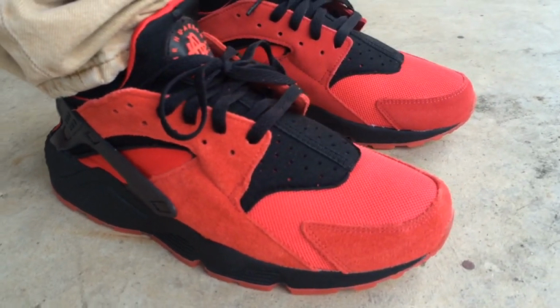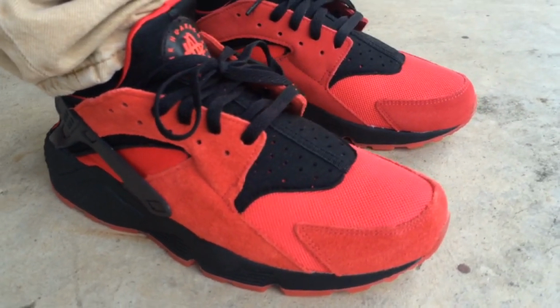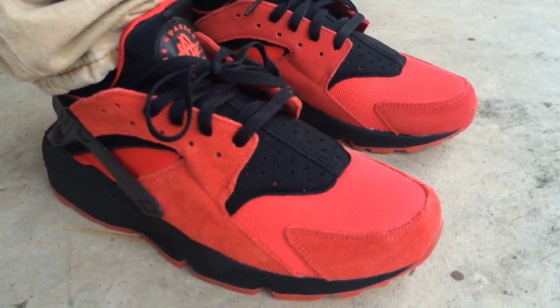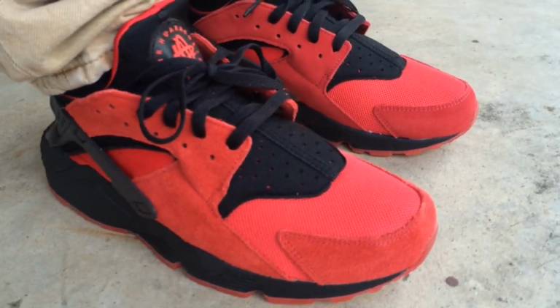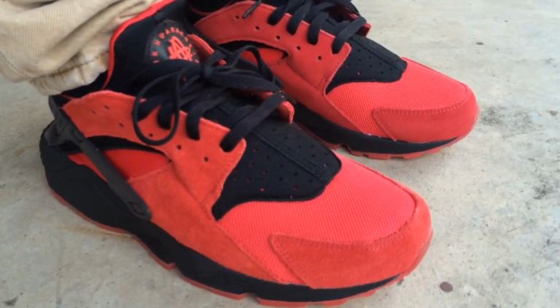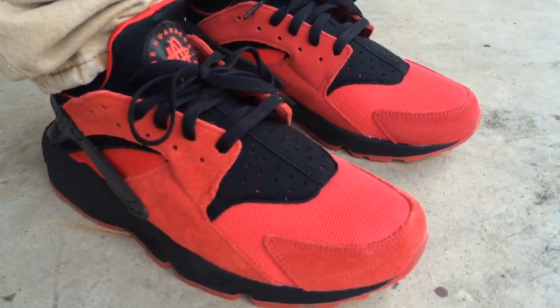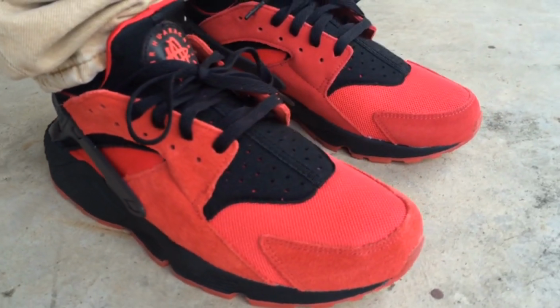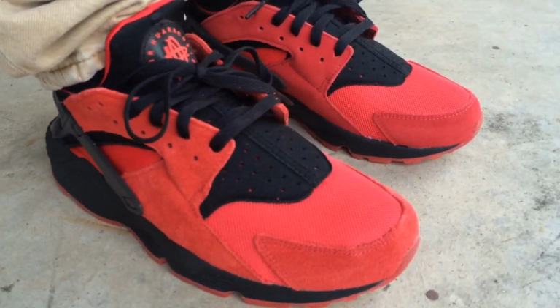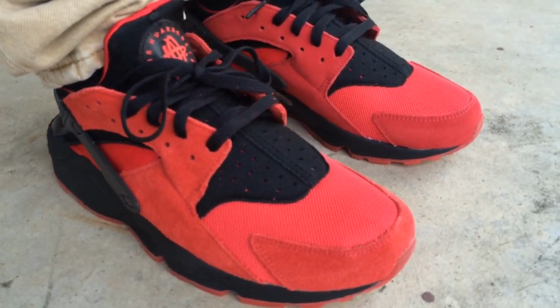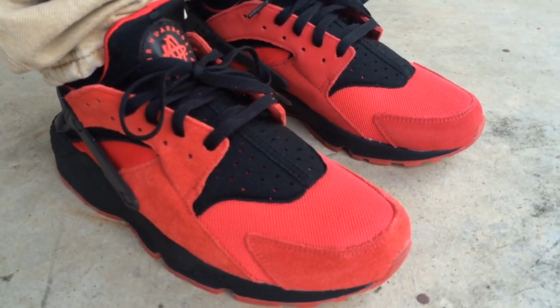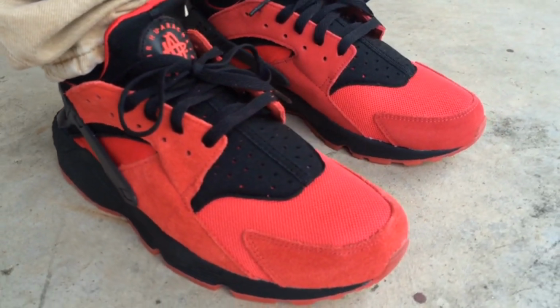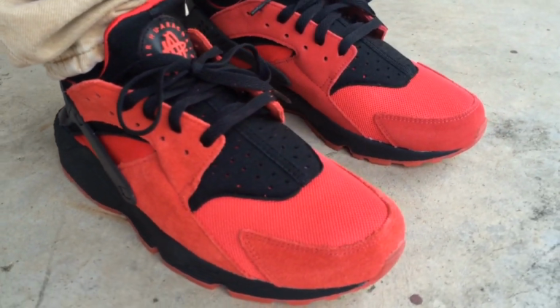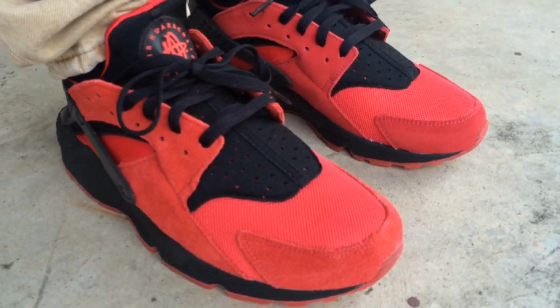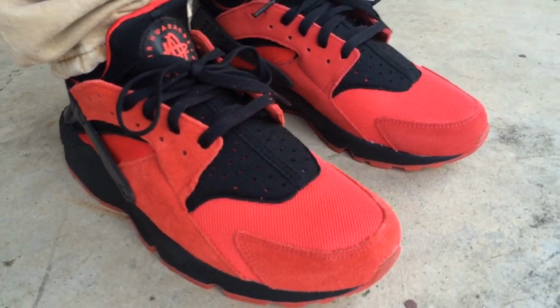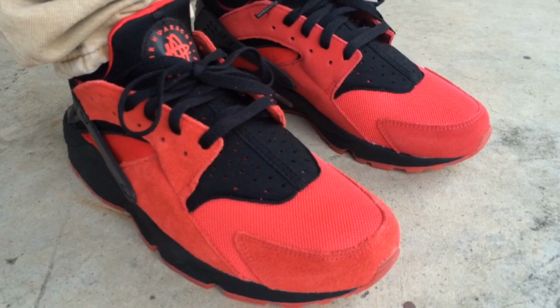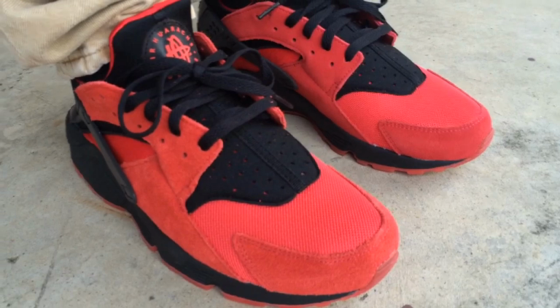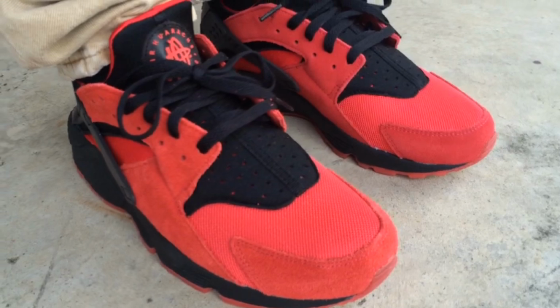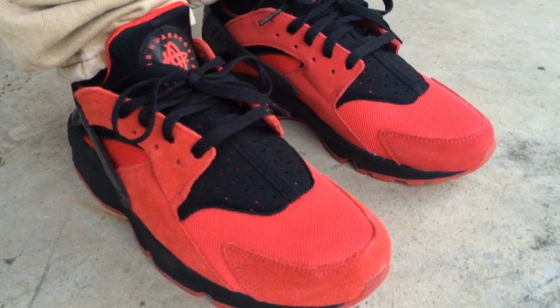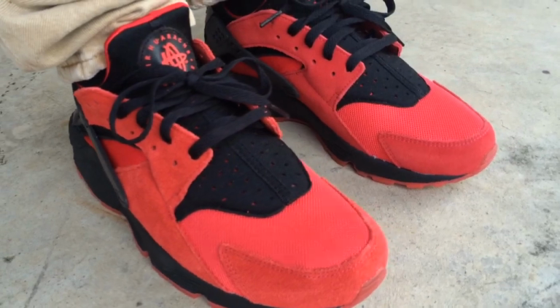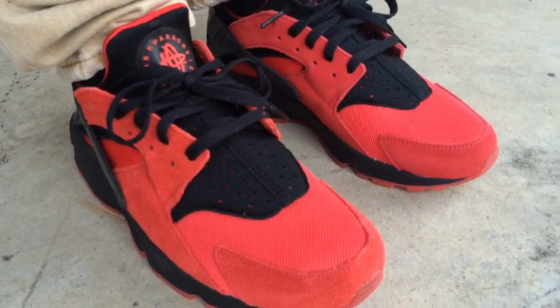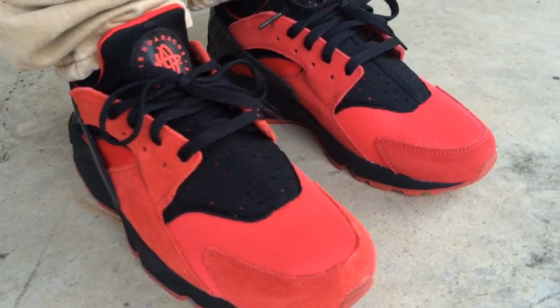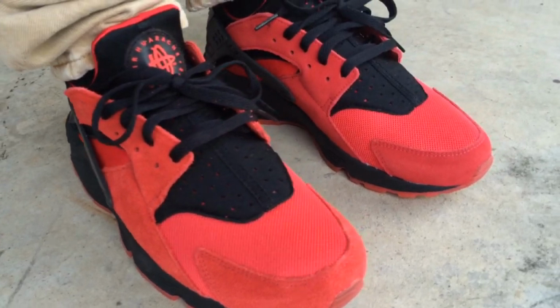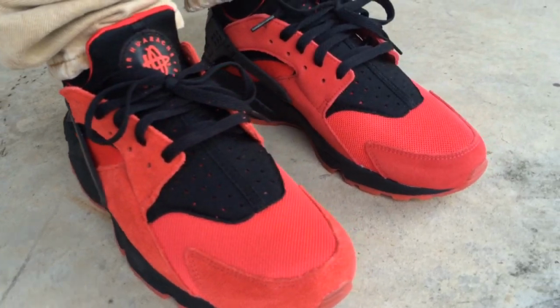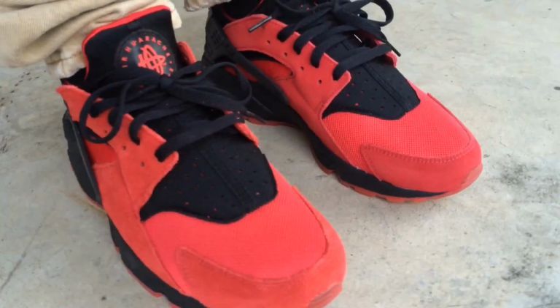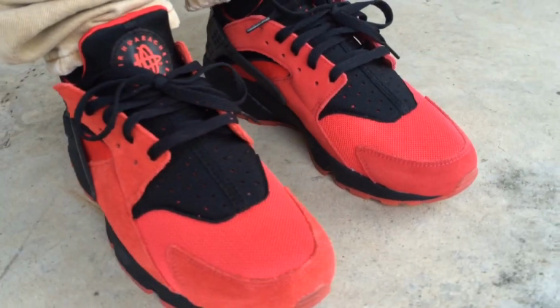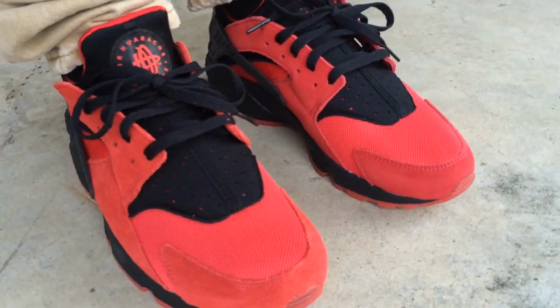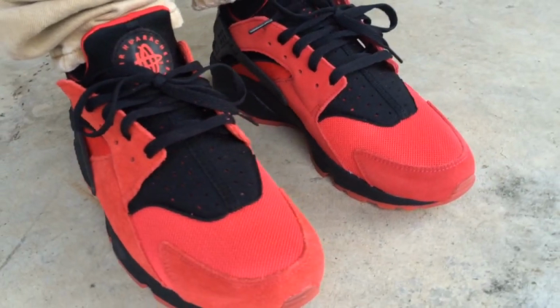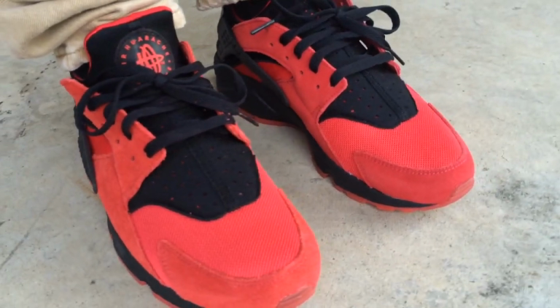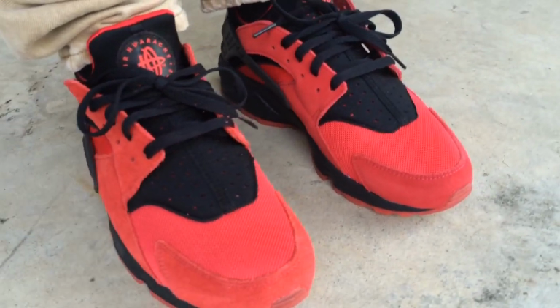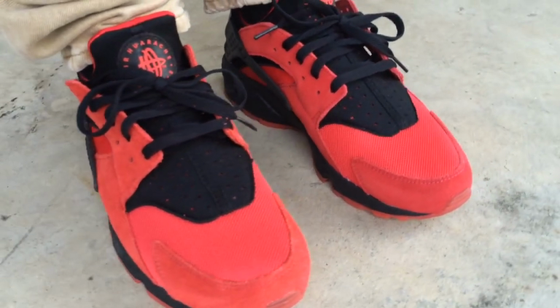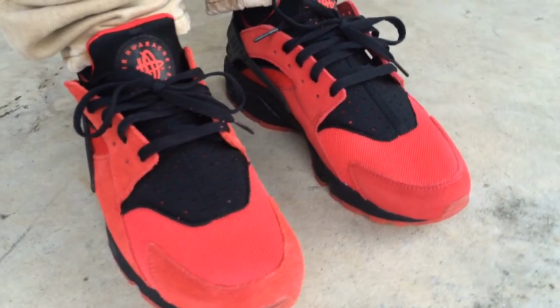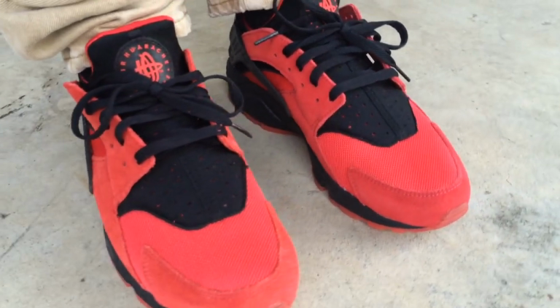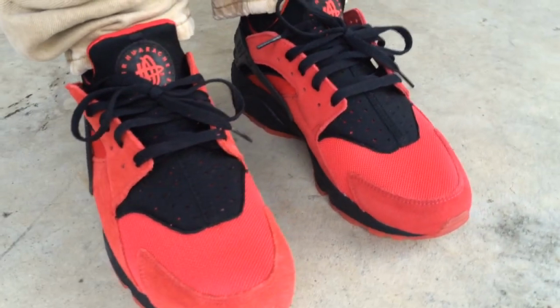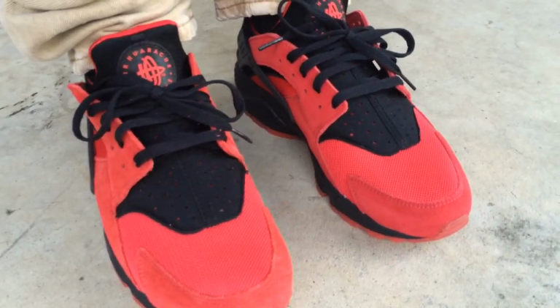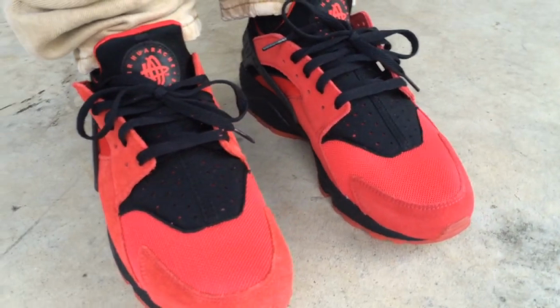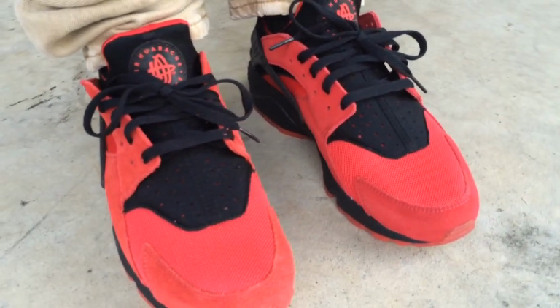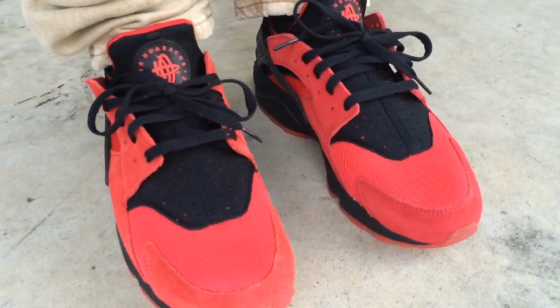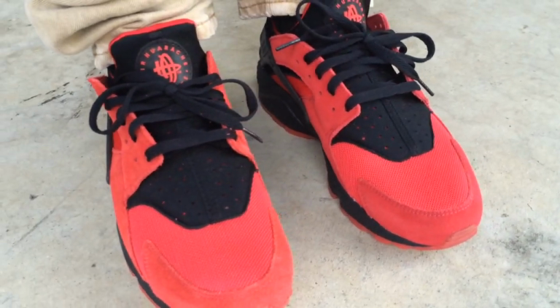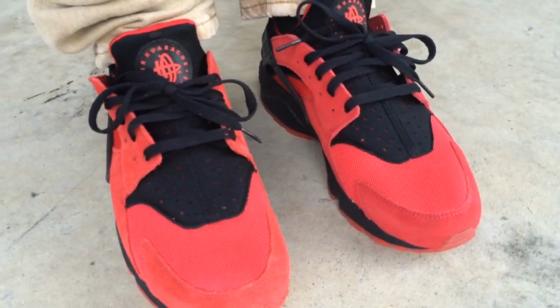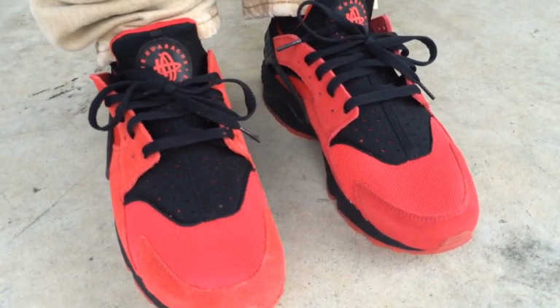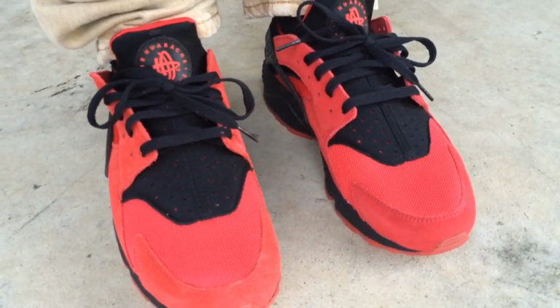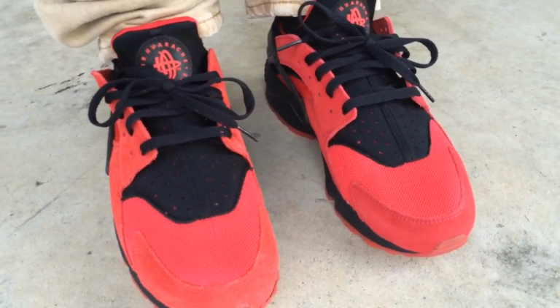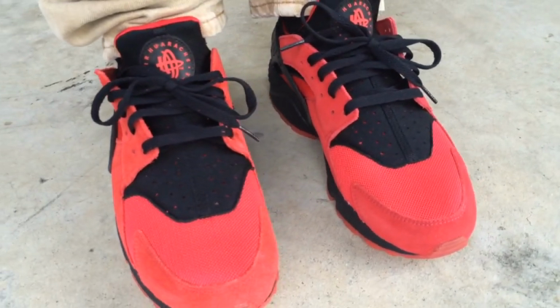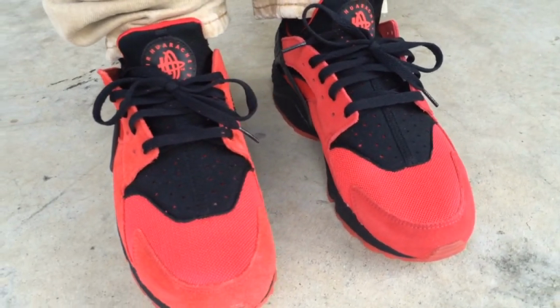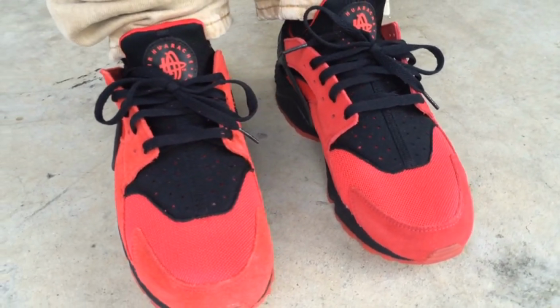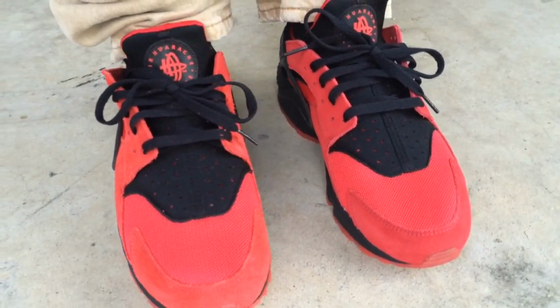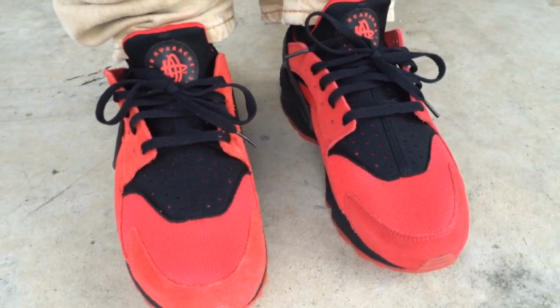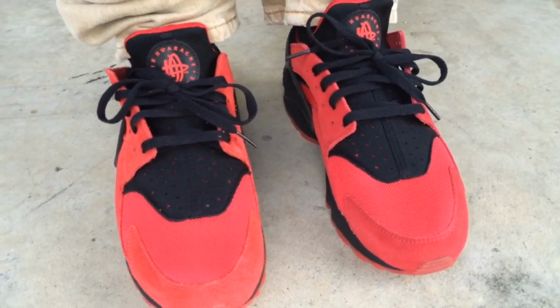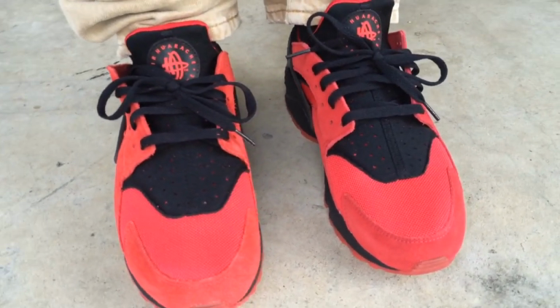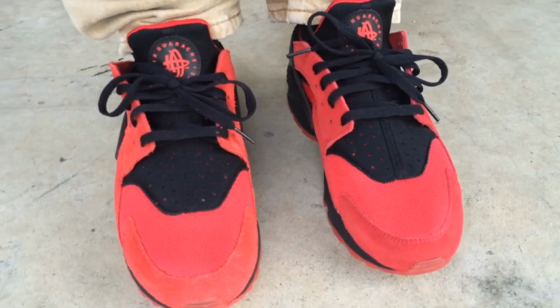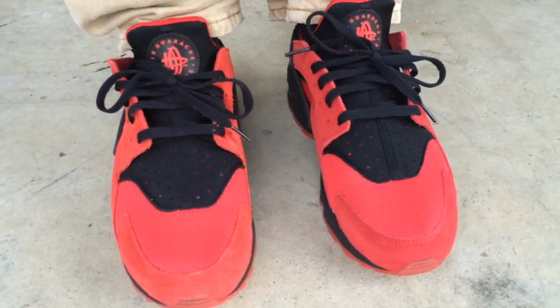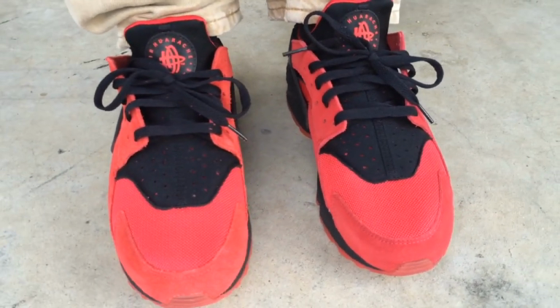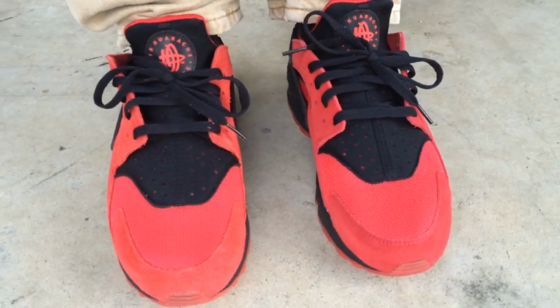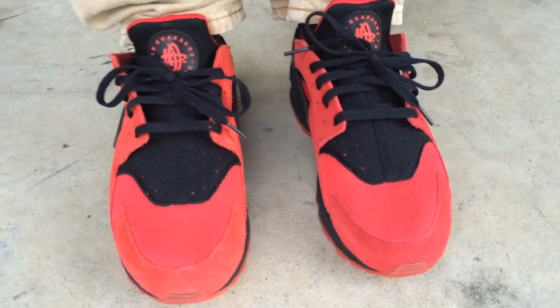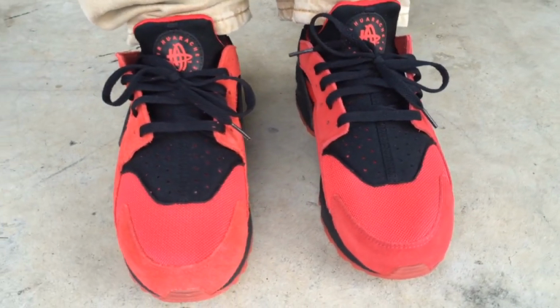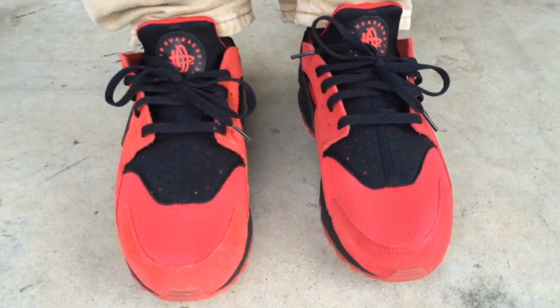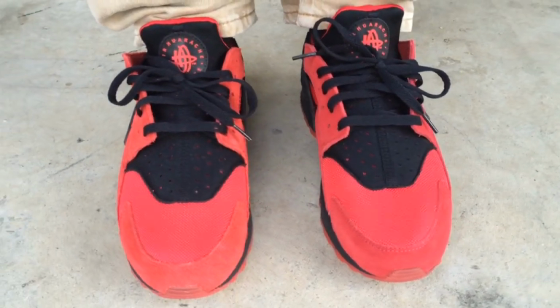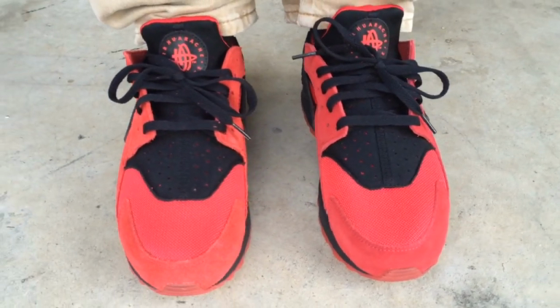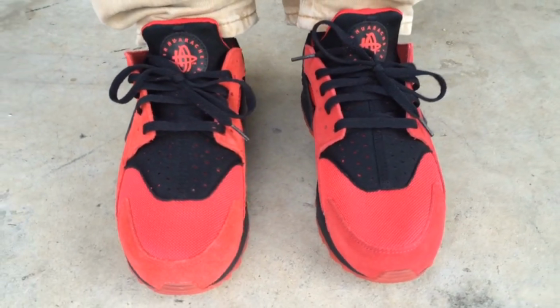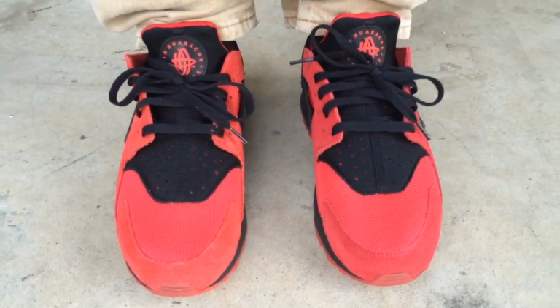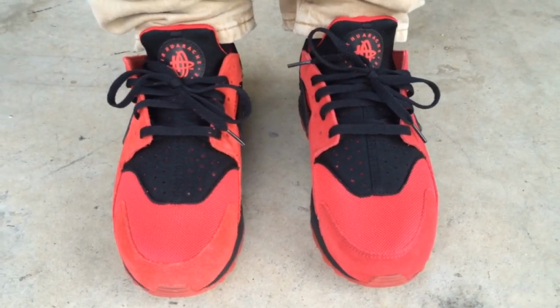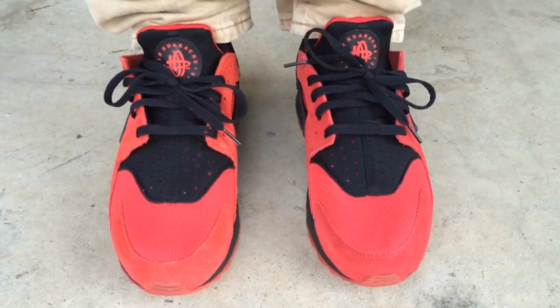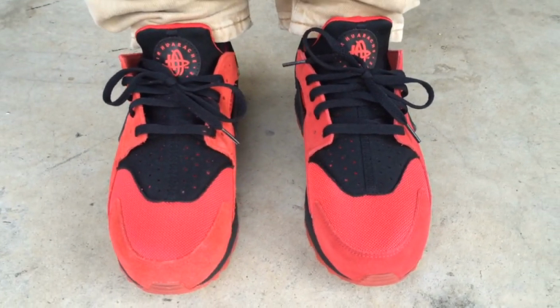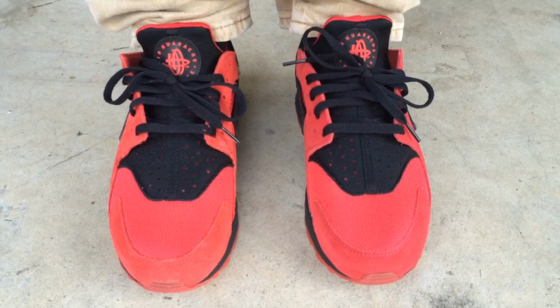These are kind of snug on me, but the fit's okay. I wouldn't be opposed to going up a half size.